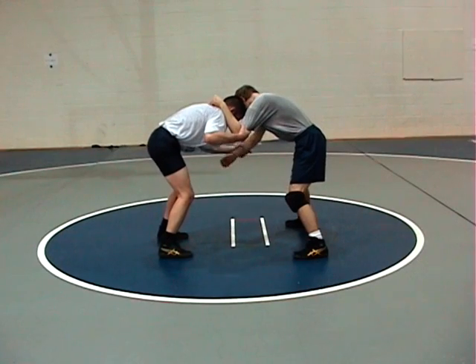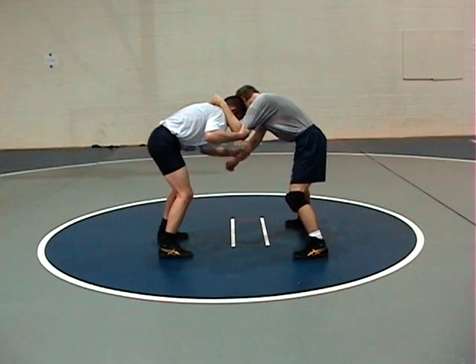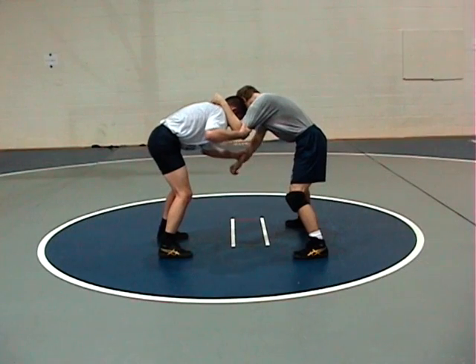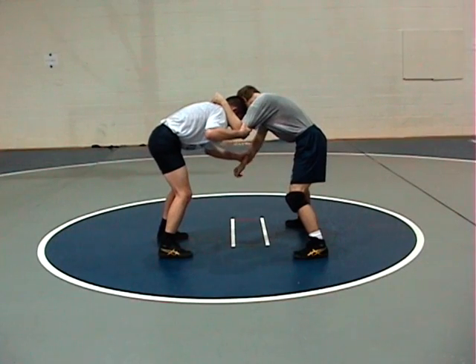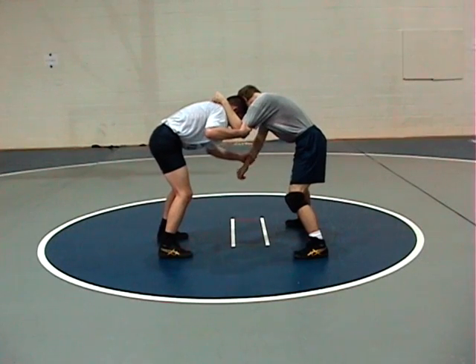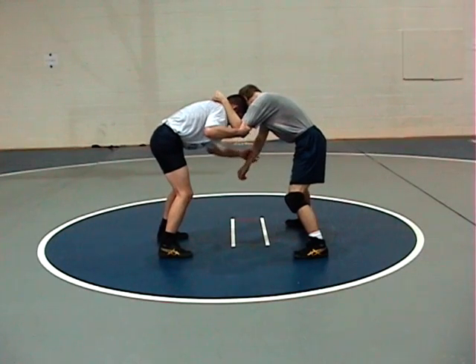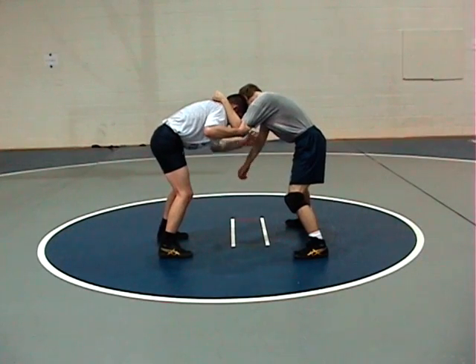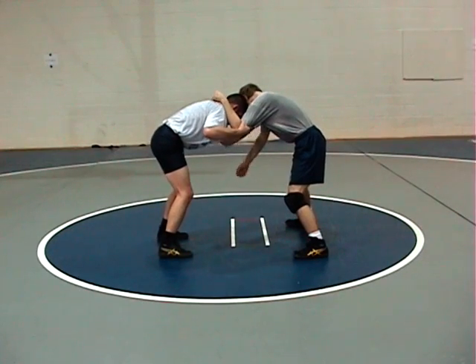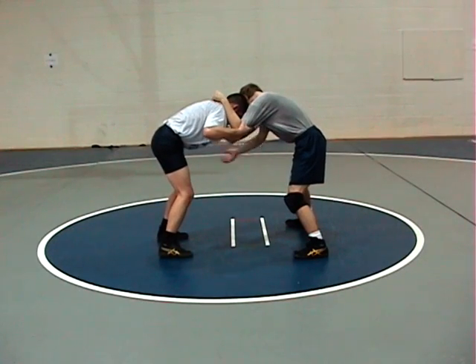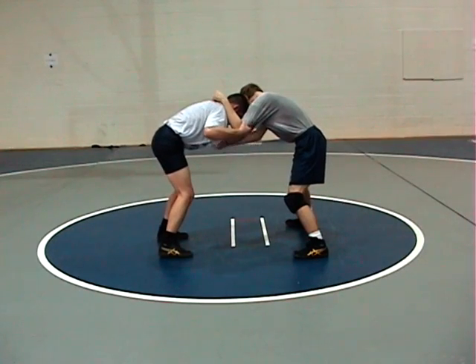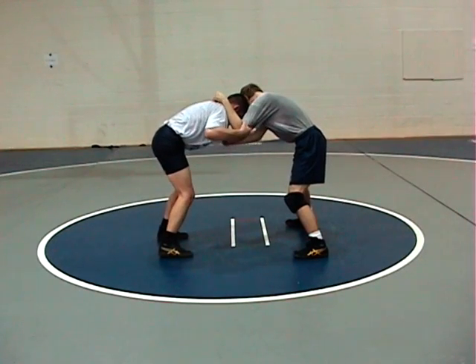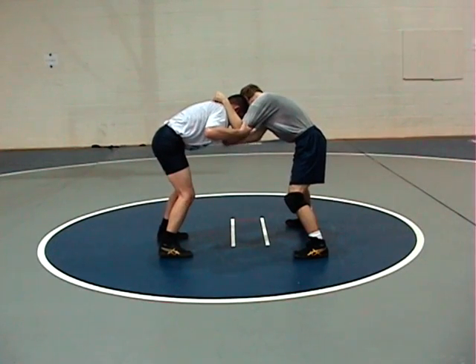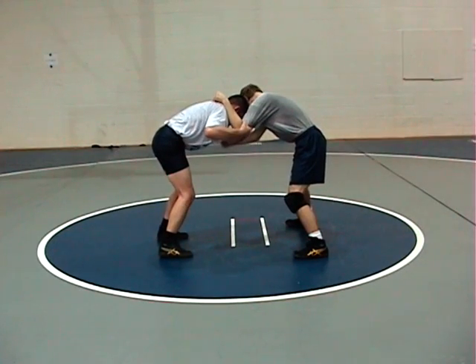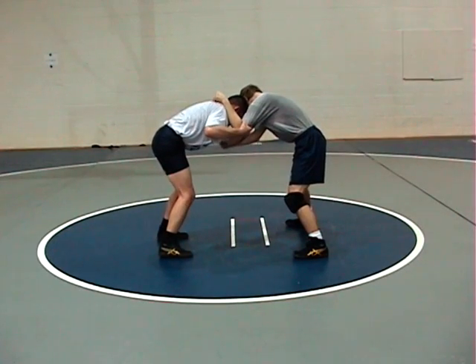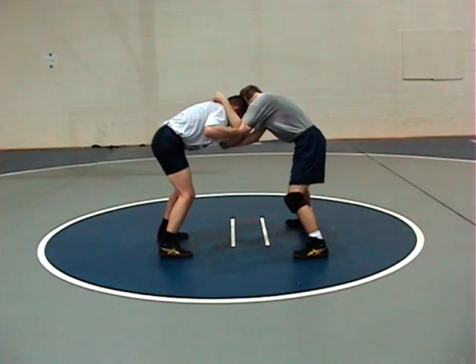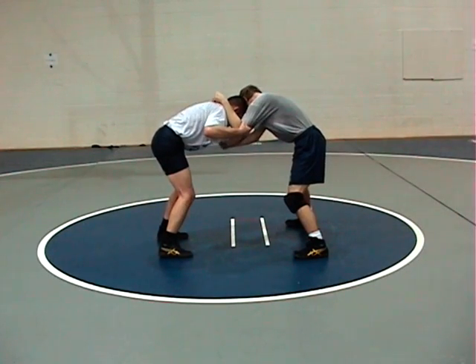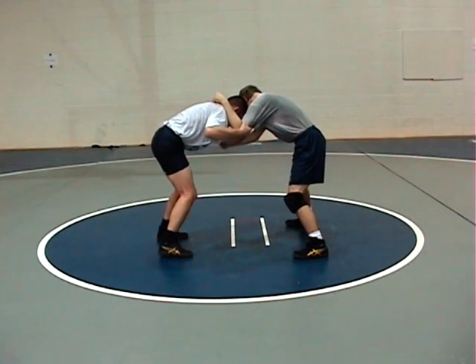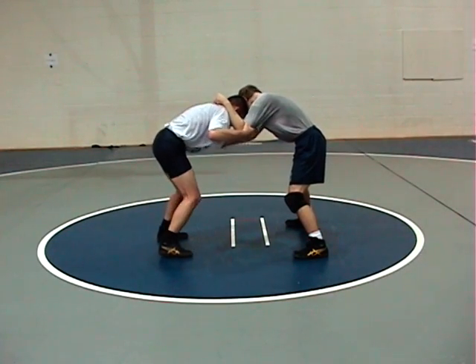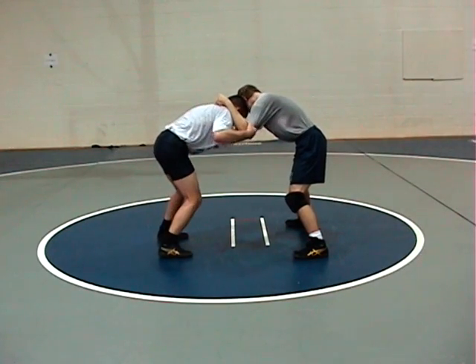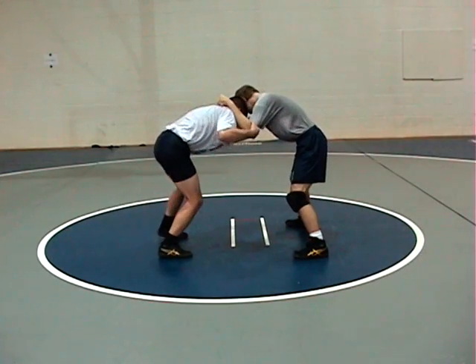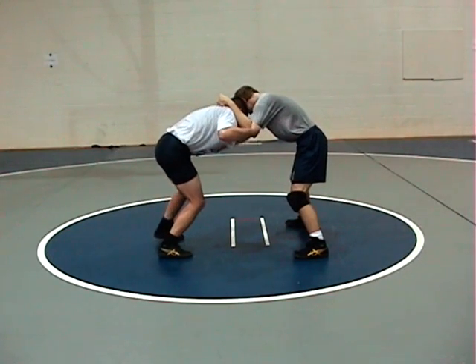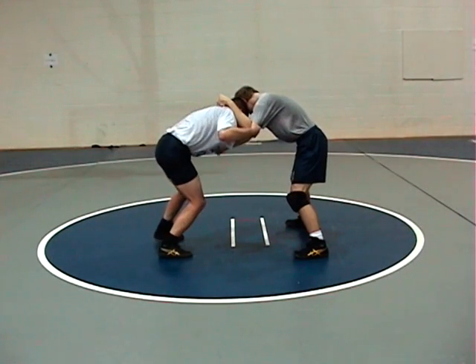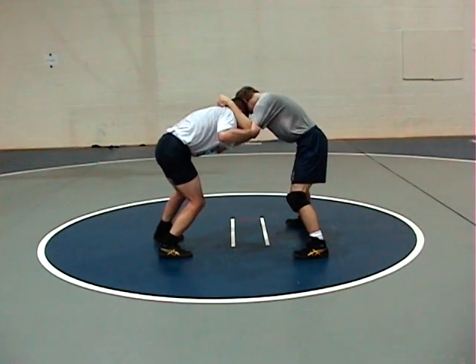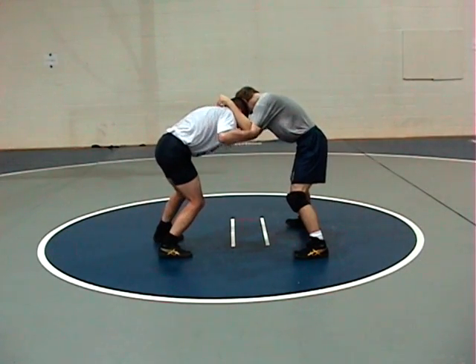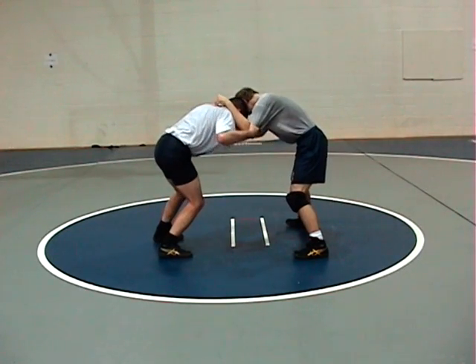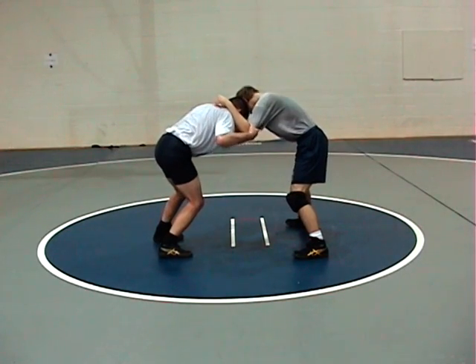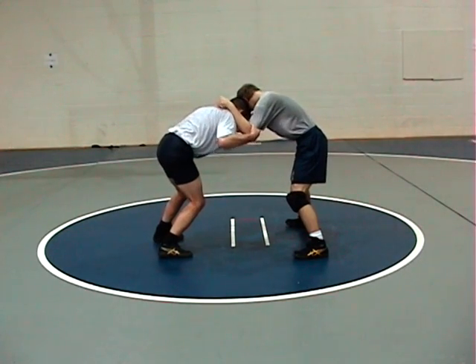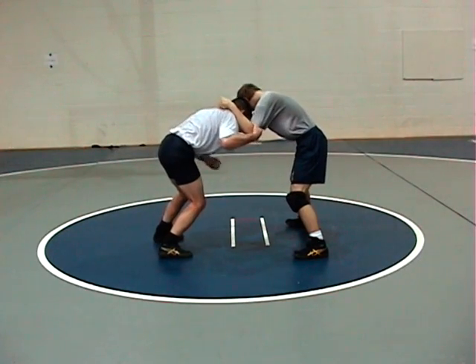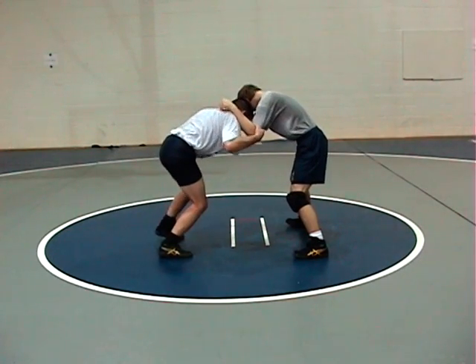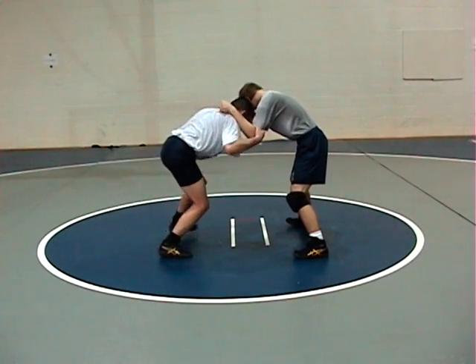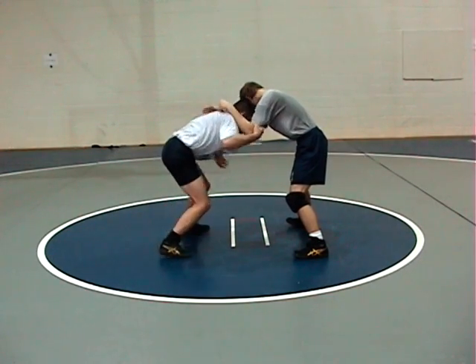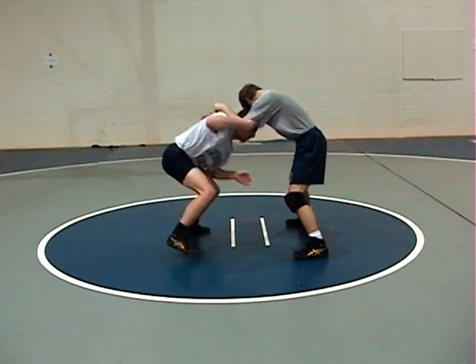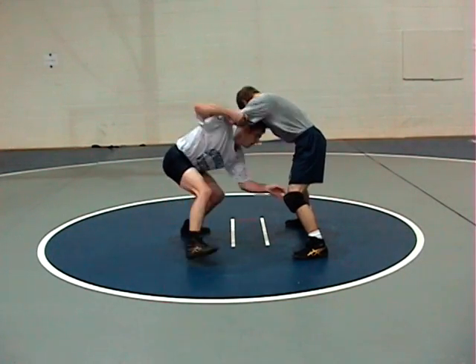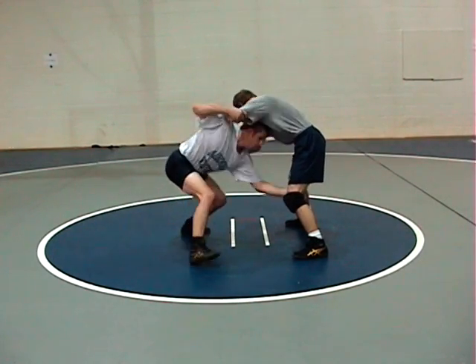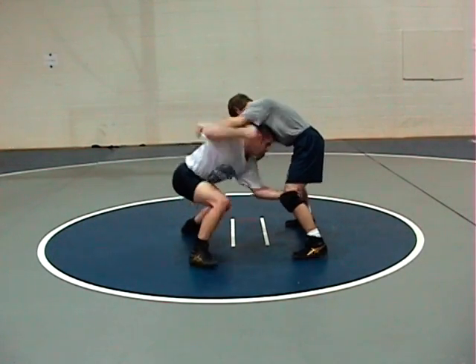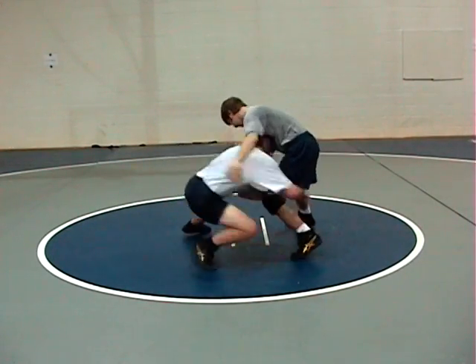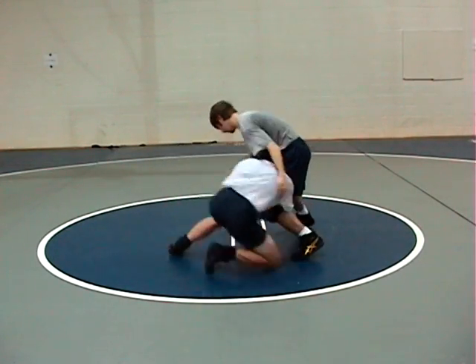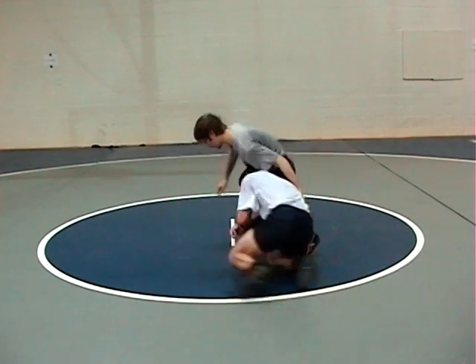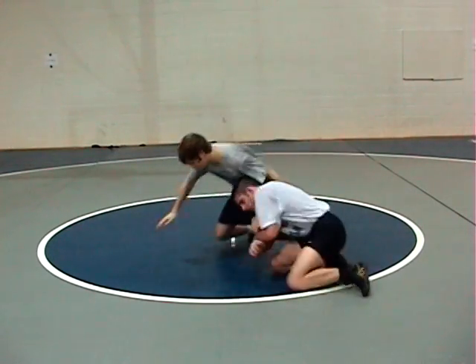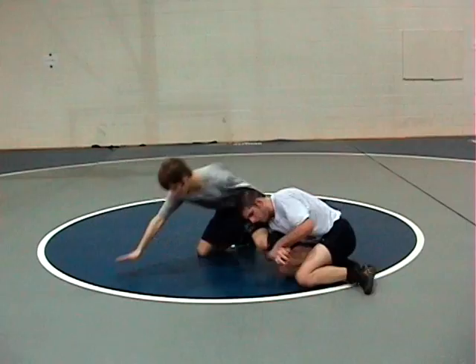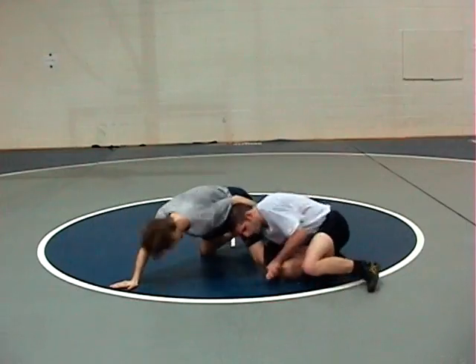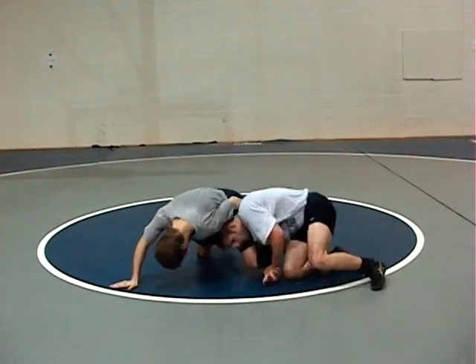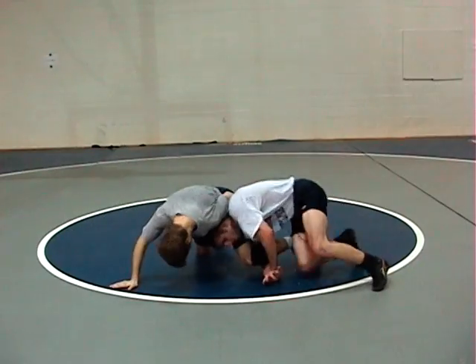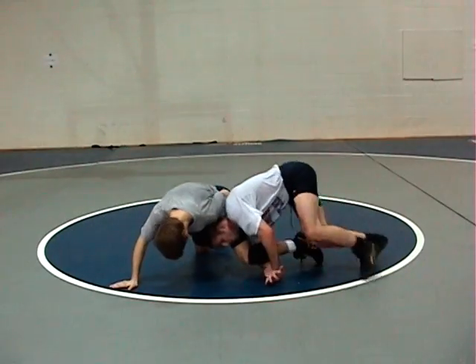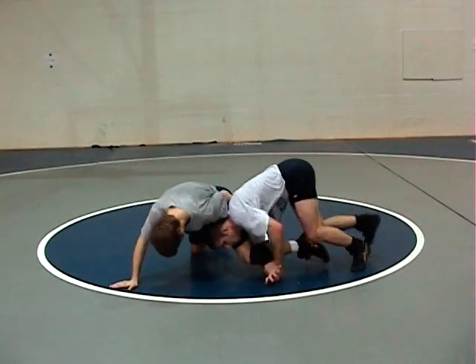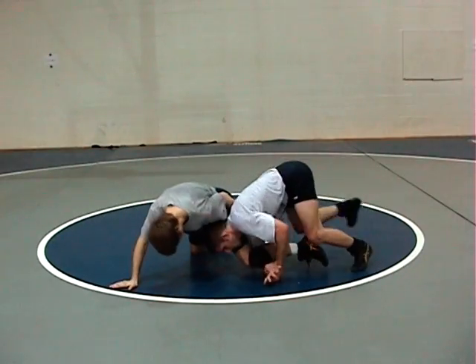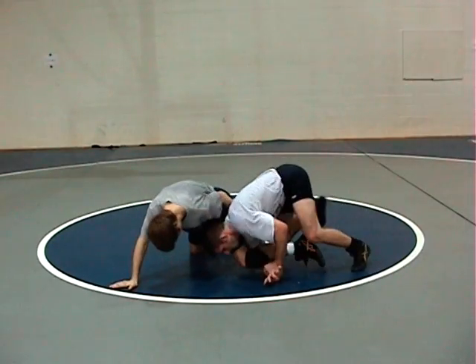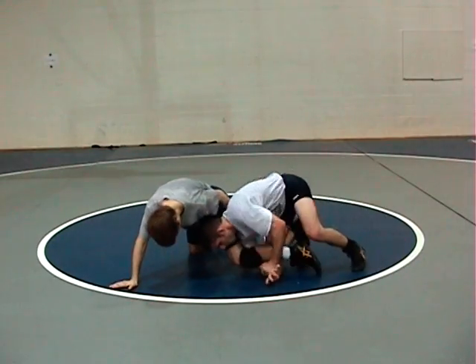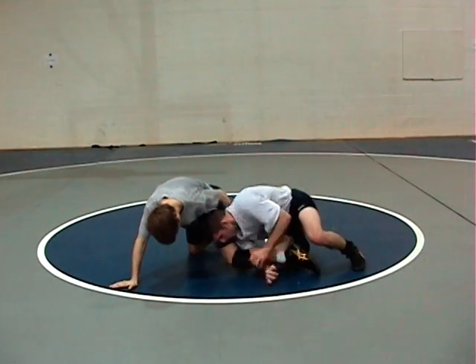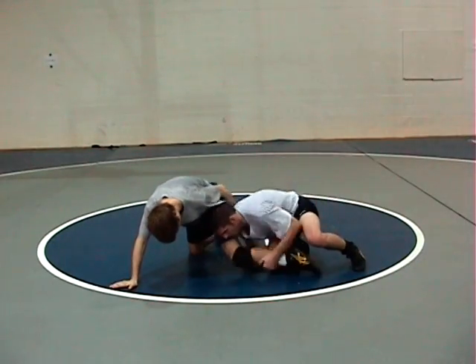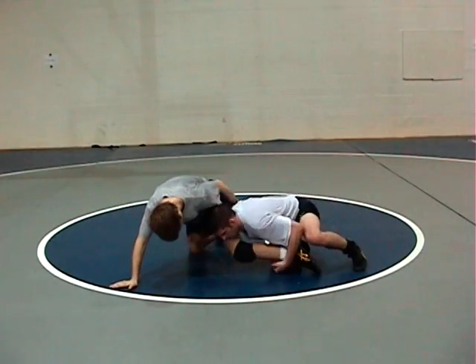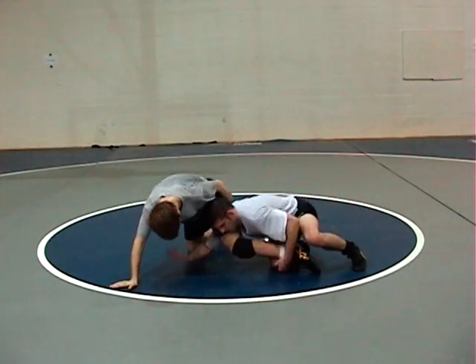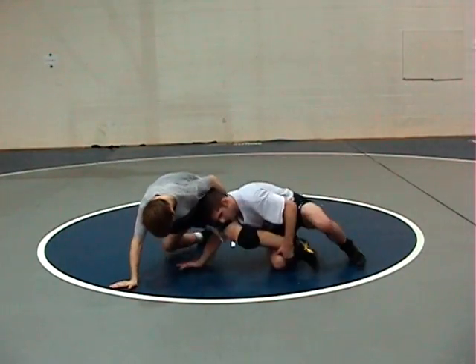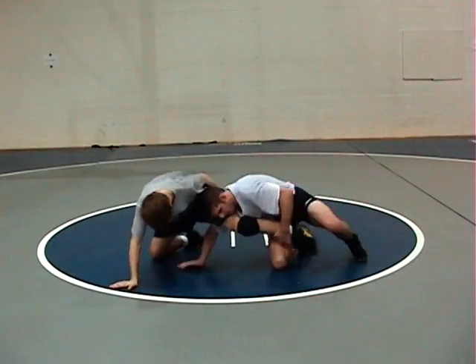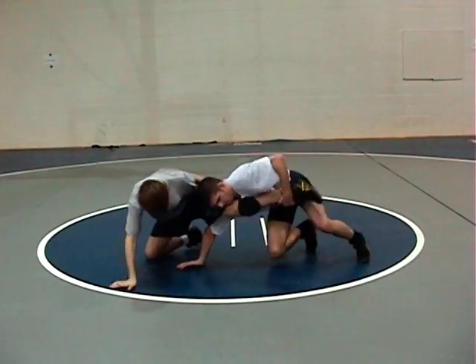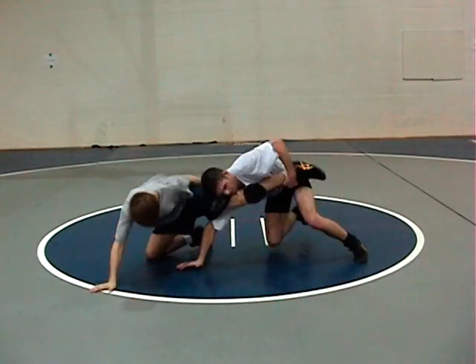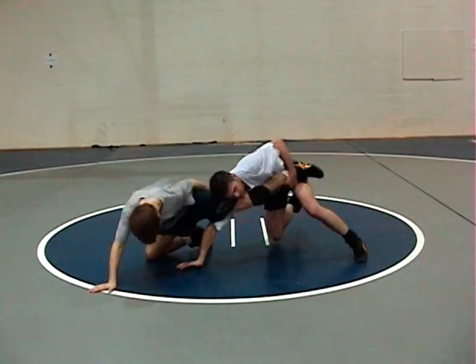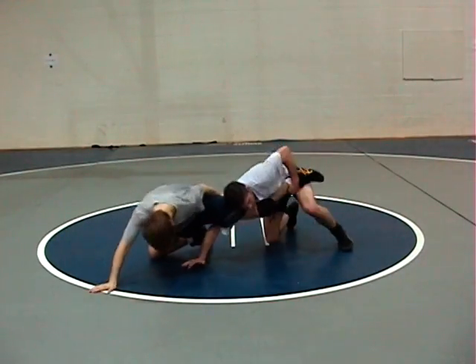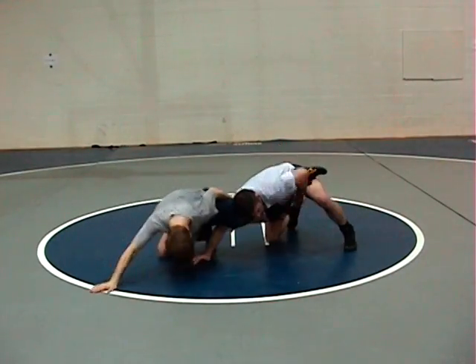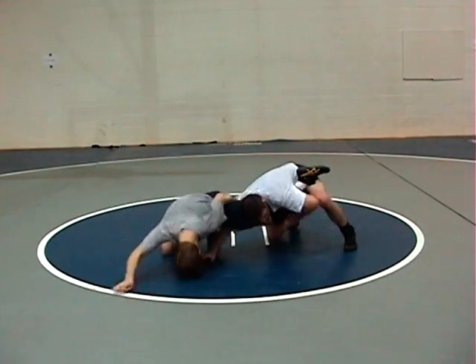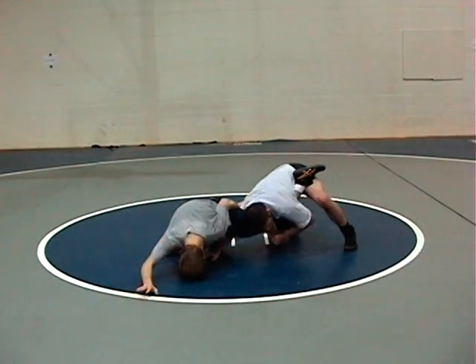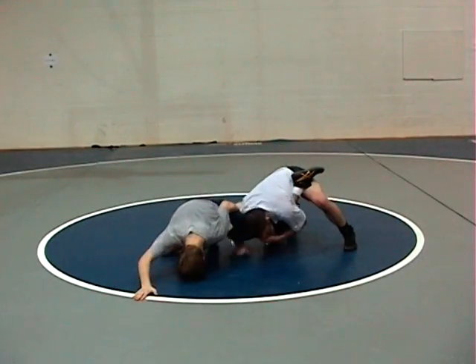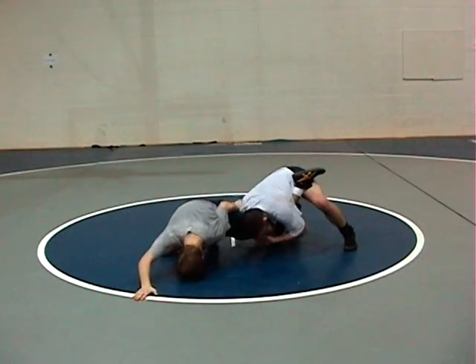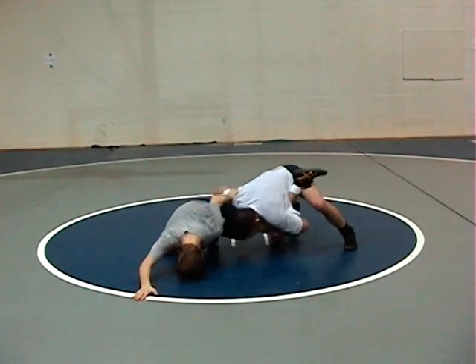Coach's Corner Hold of the Week: Knee Pull Single. Watch Coach Prince hit this live. Knee Pull Single — step over, shelf, and score.